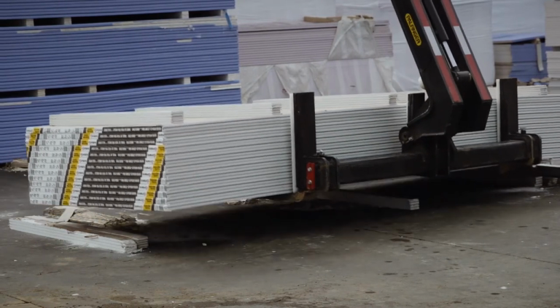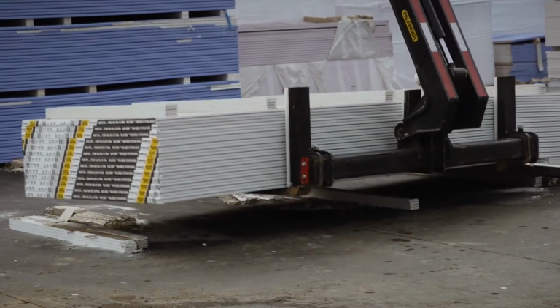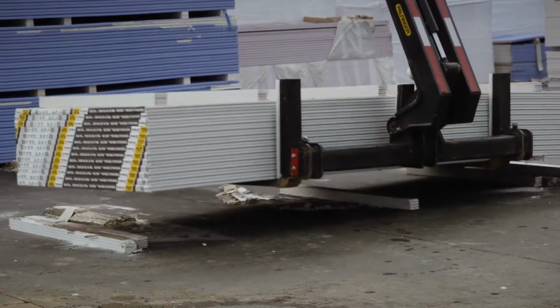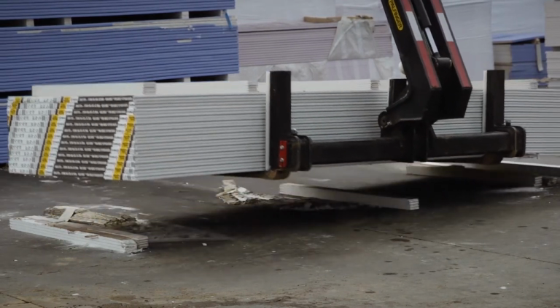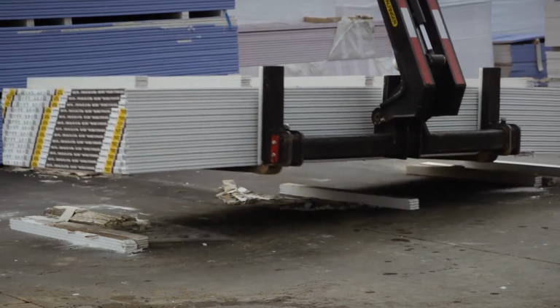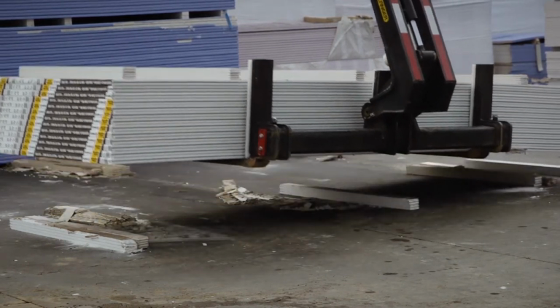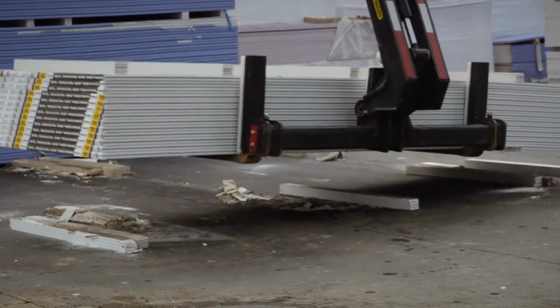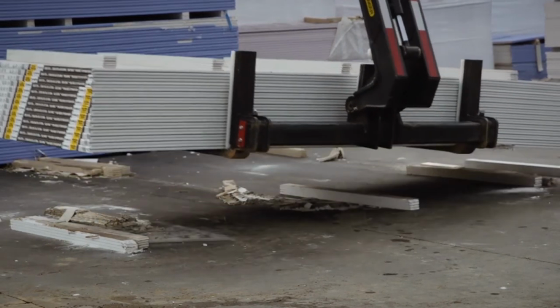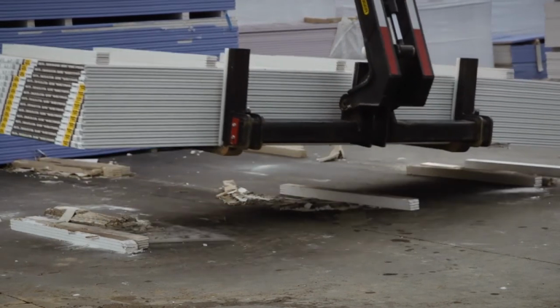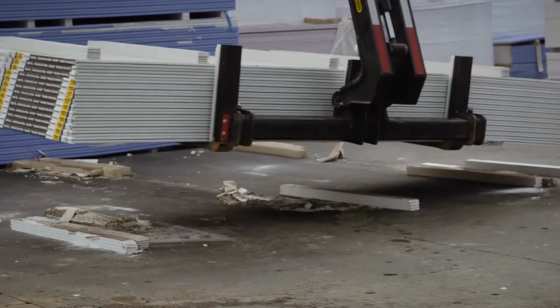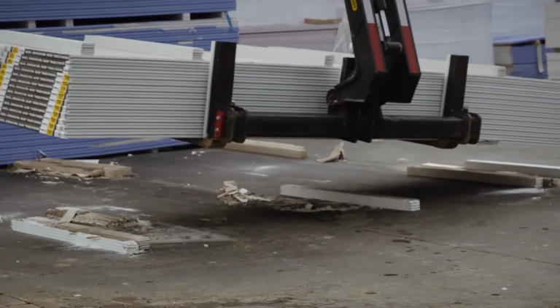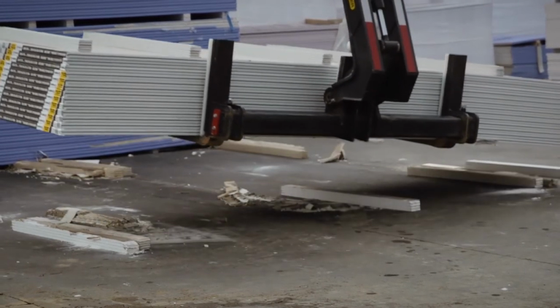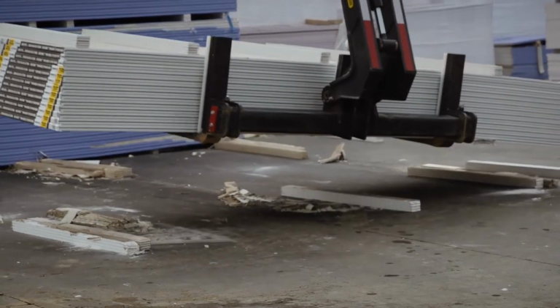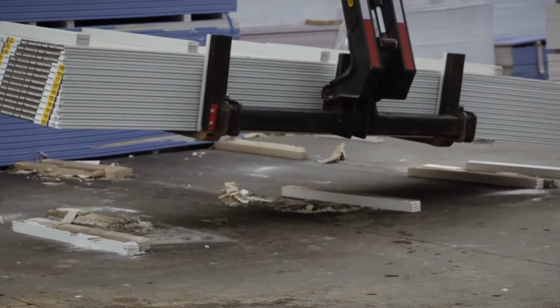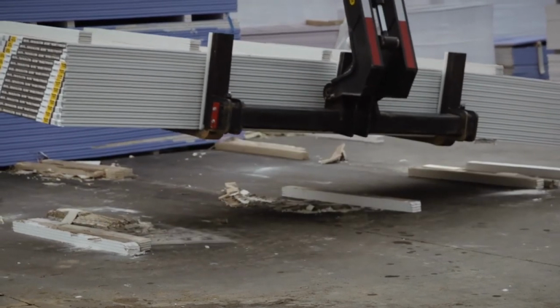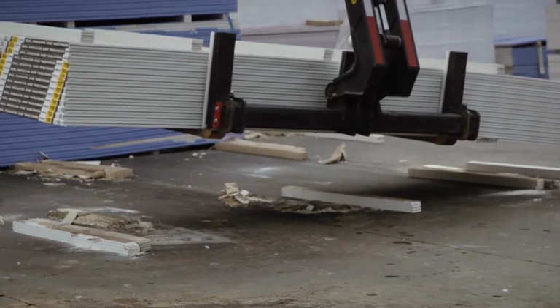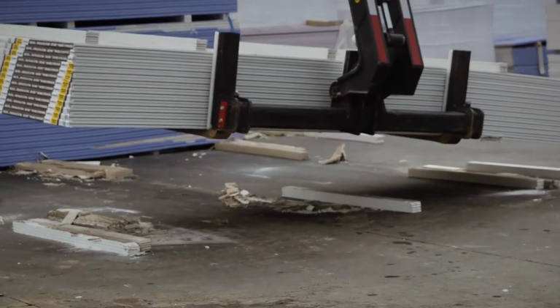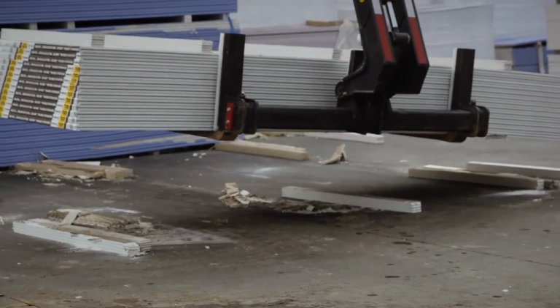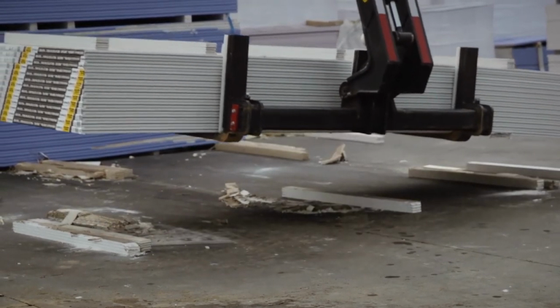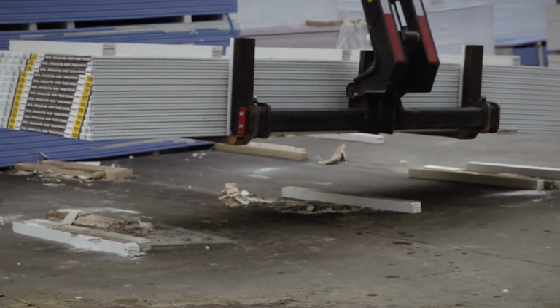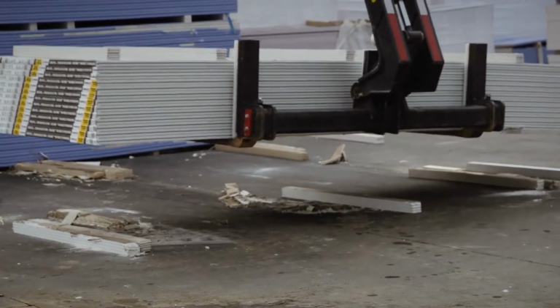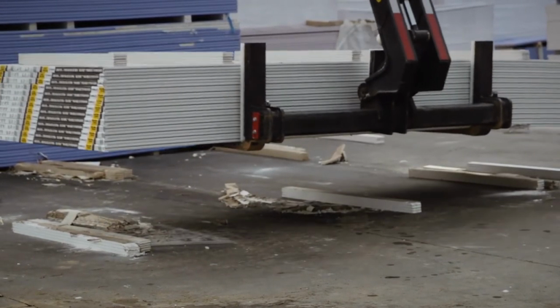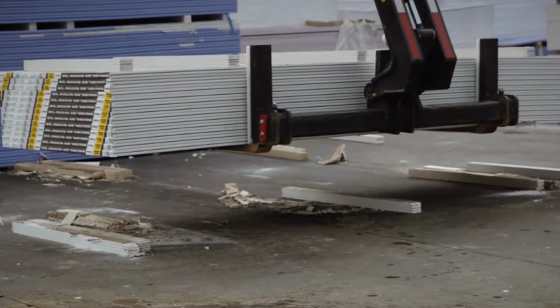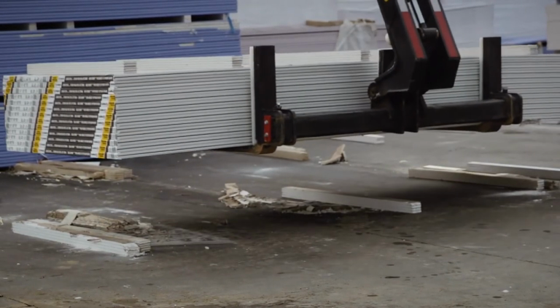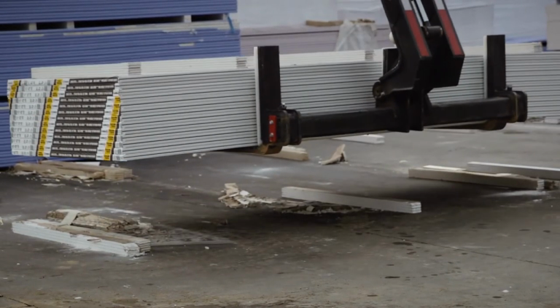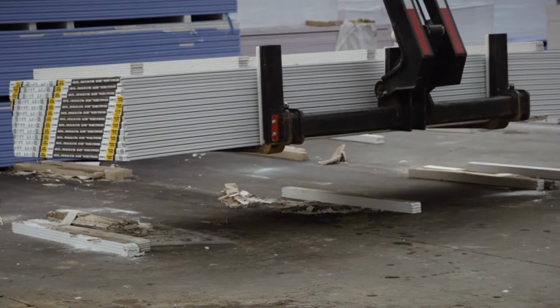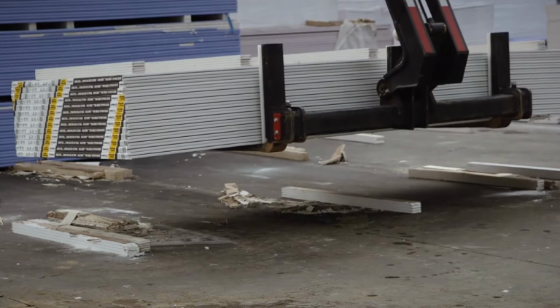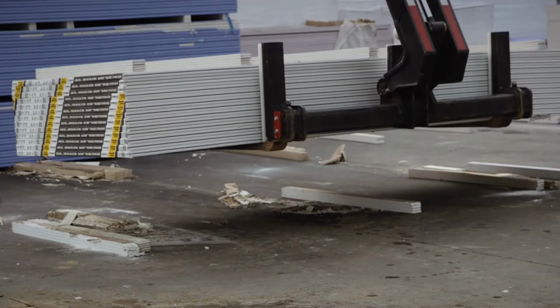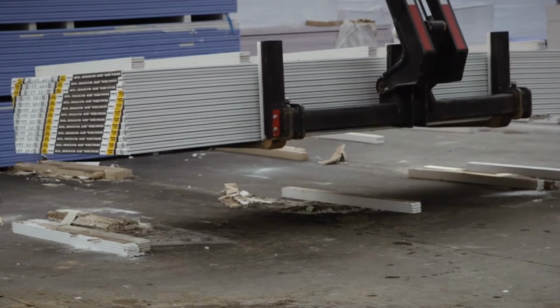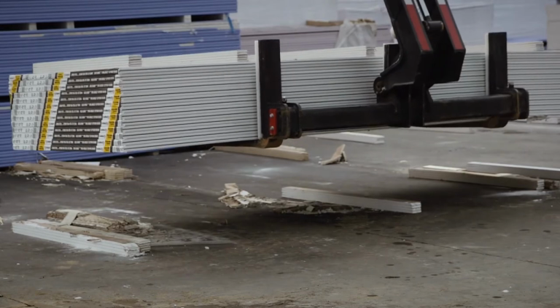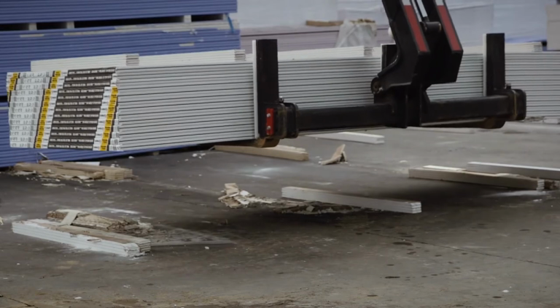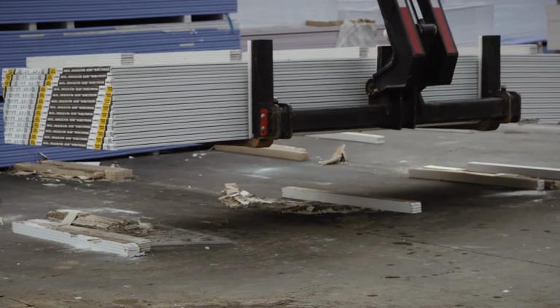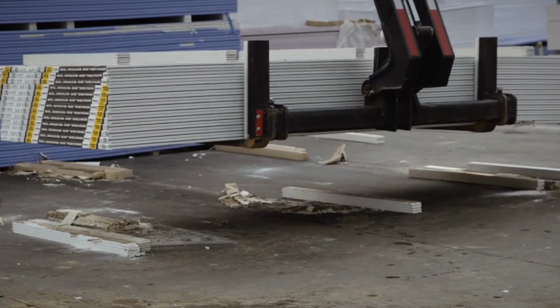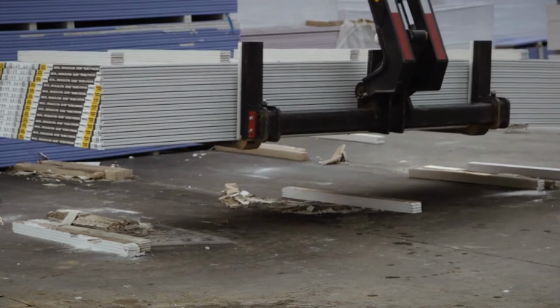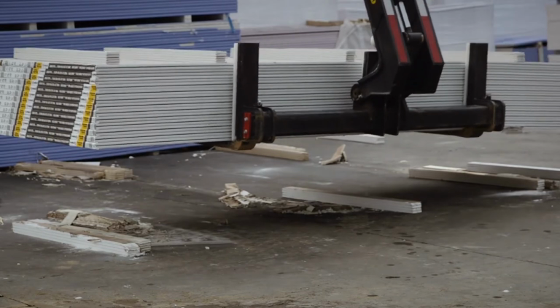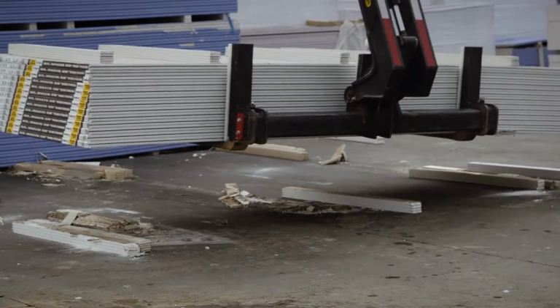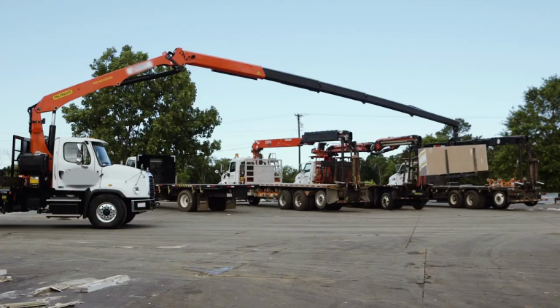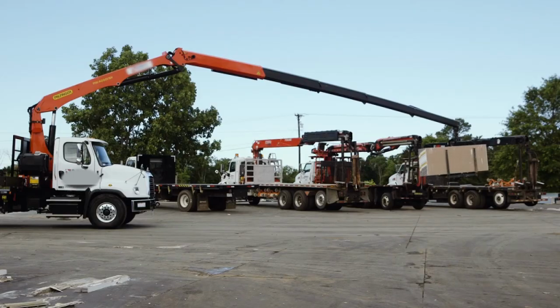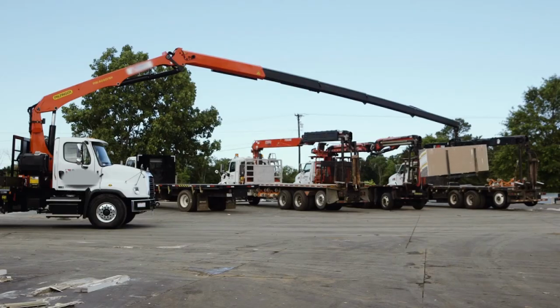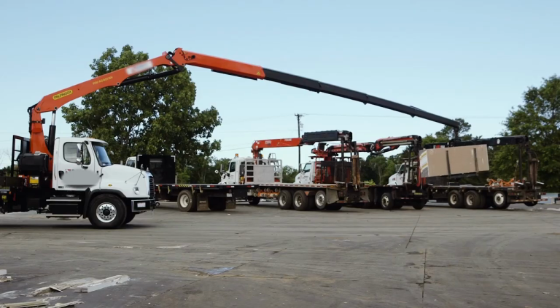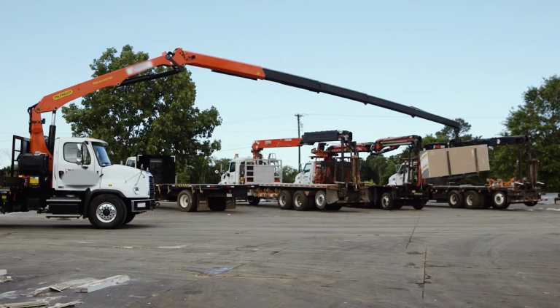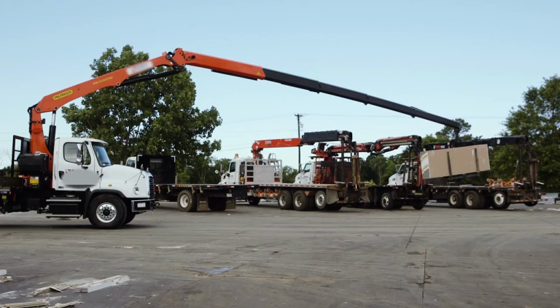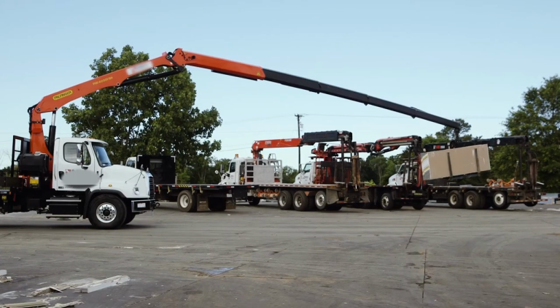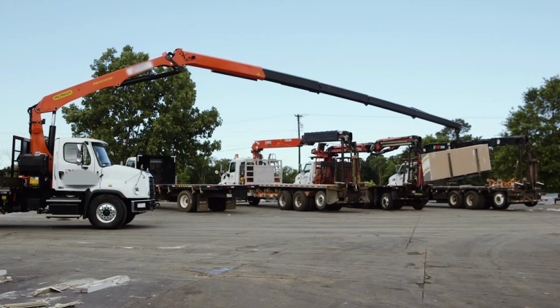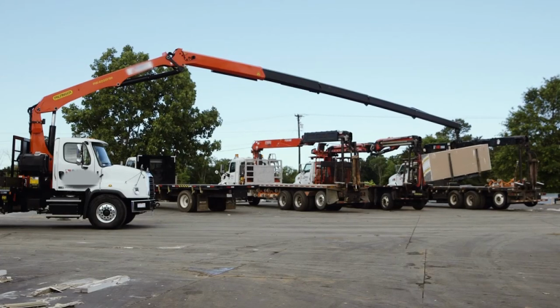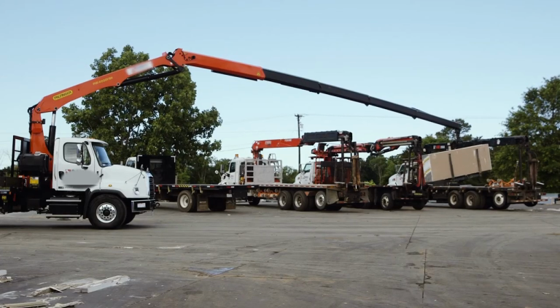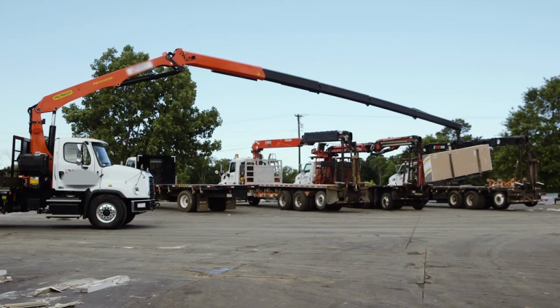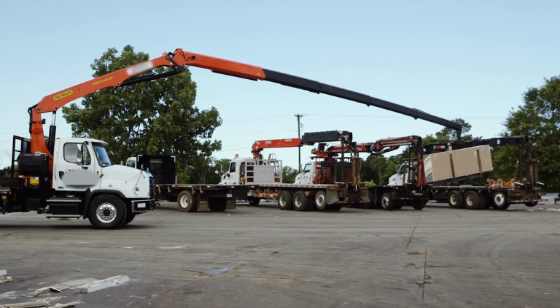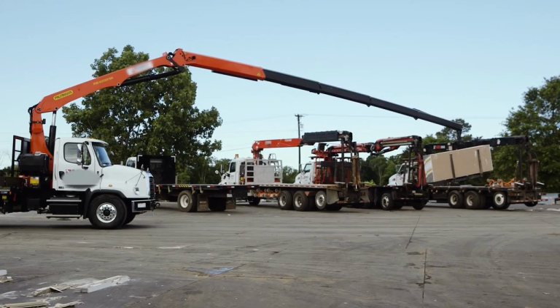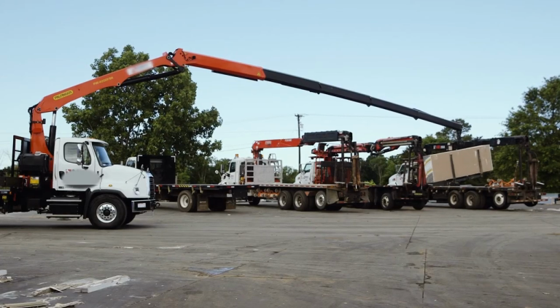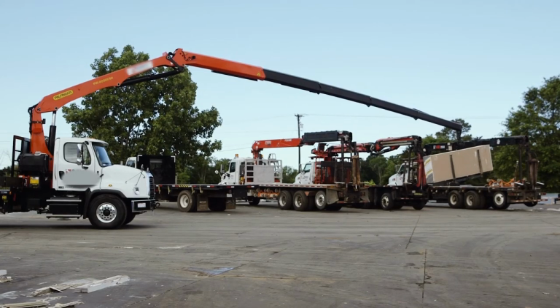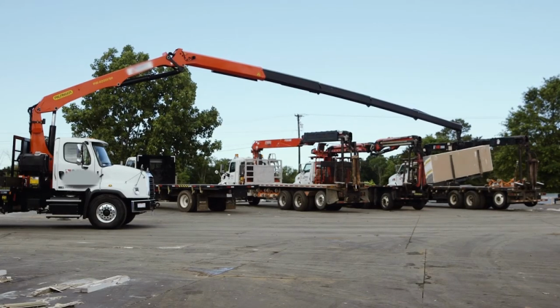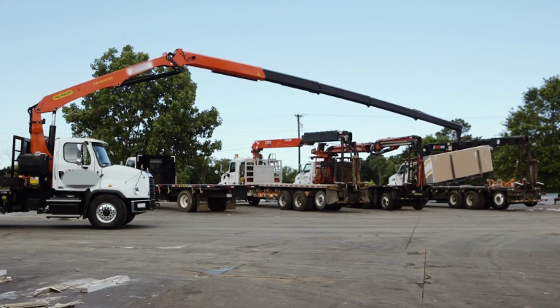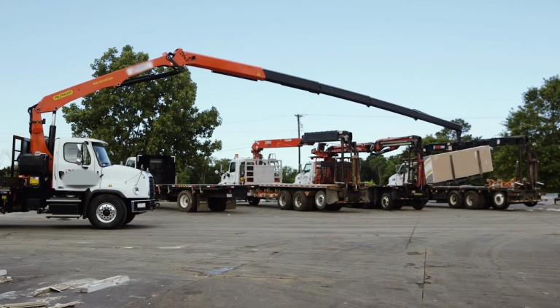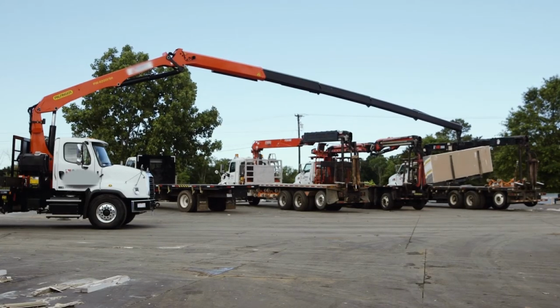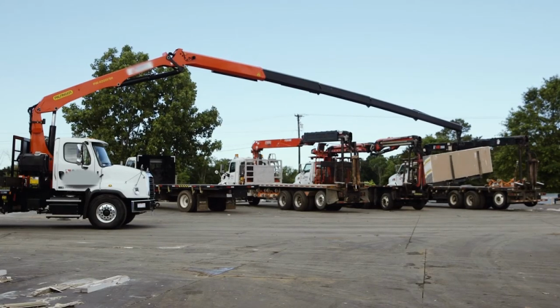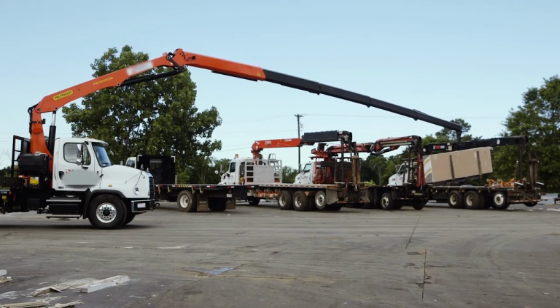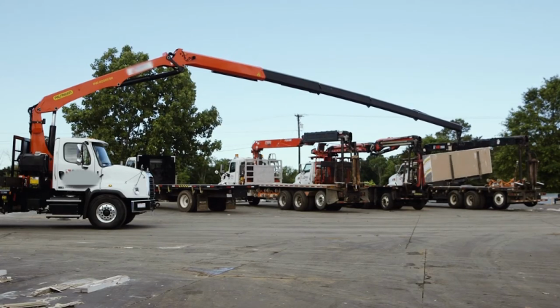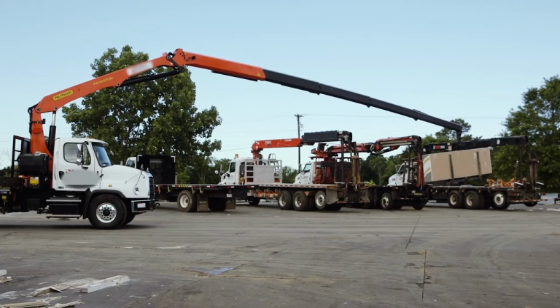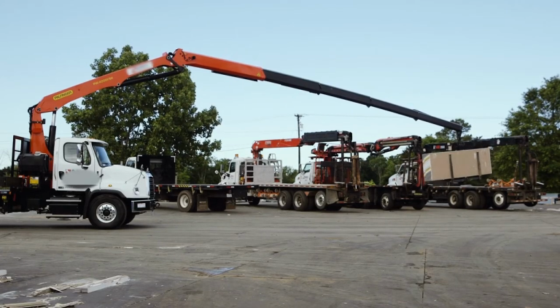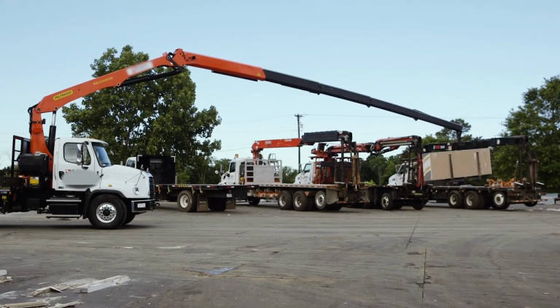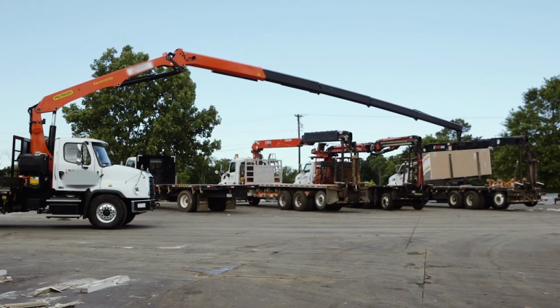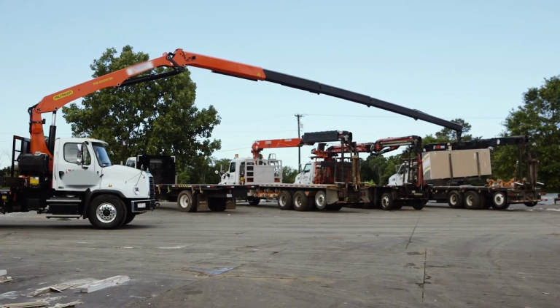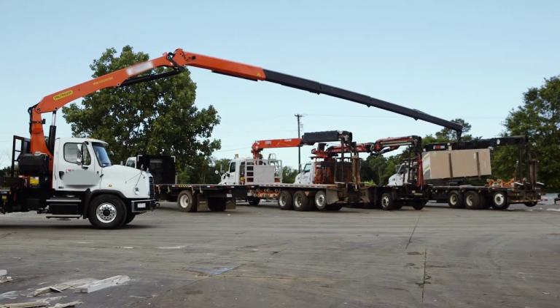This crane can take the load out to the full 61 feet horizontally. You don't need to do that every day, but when you need to do it, this crane can handle it.